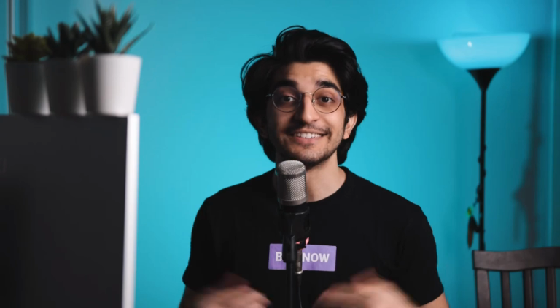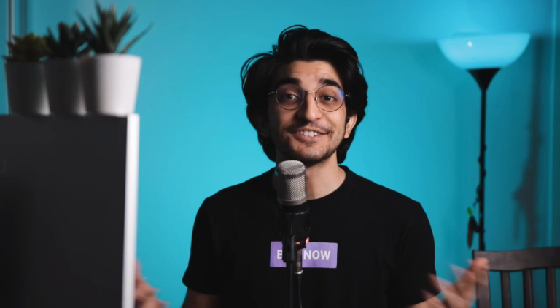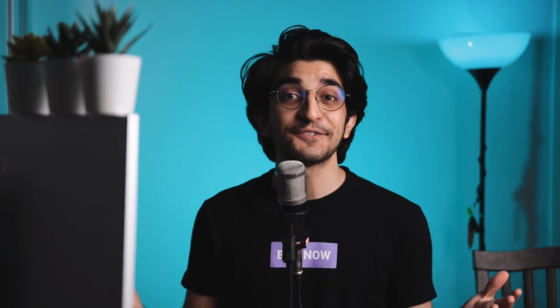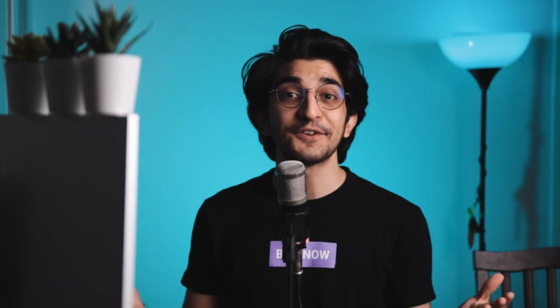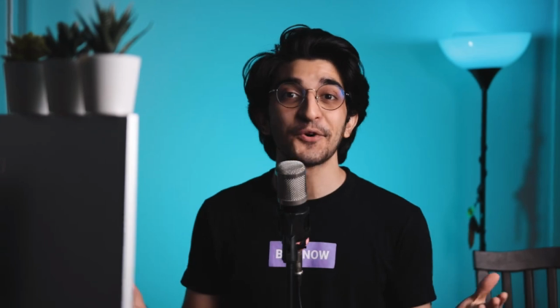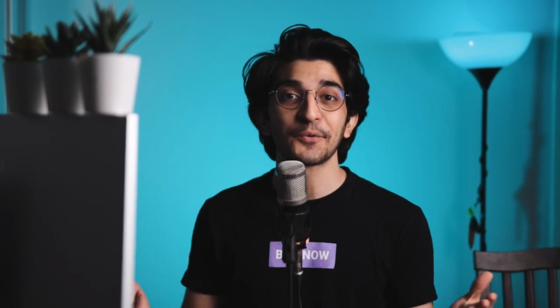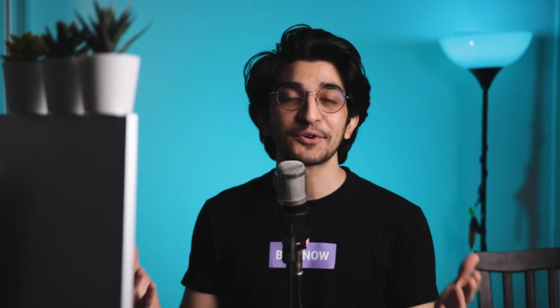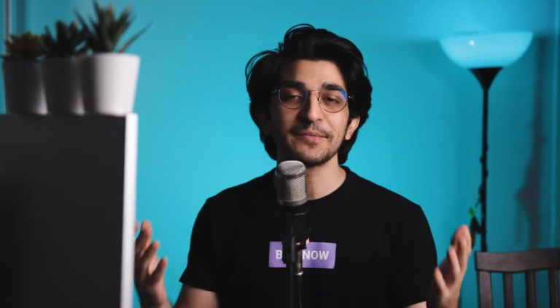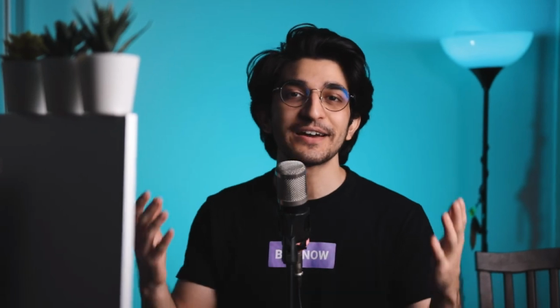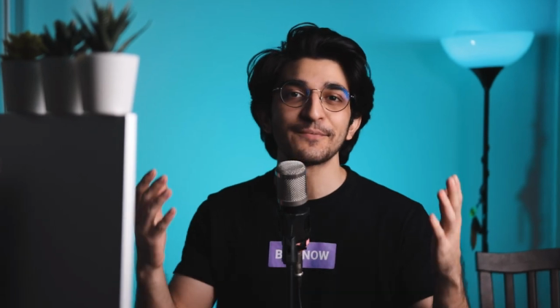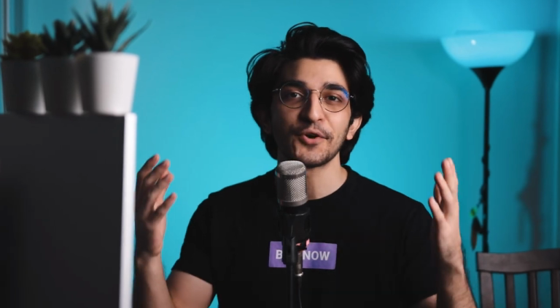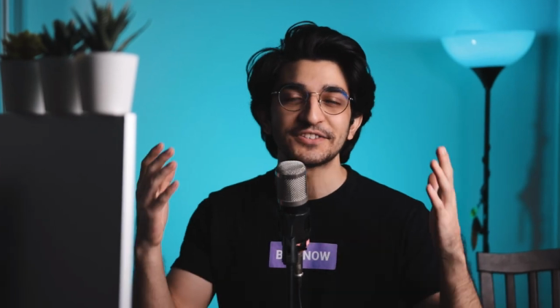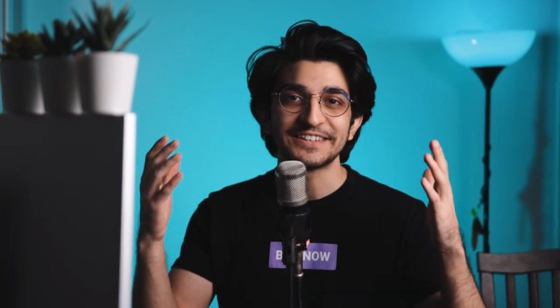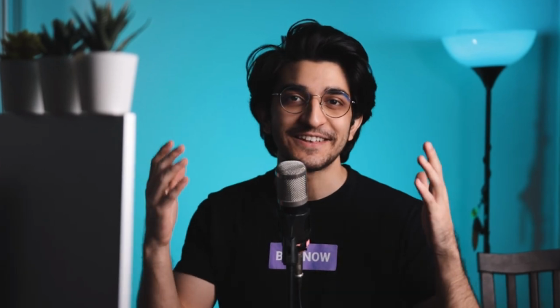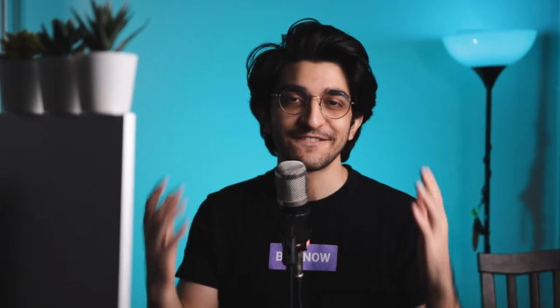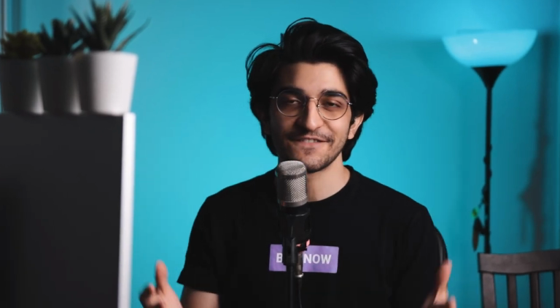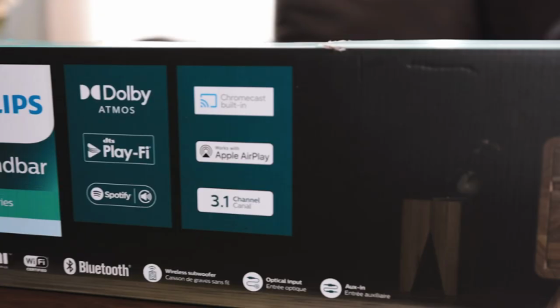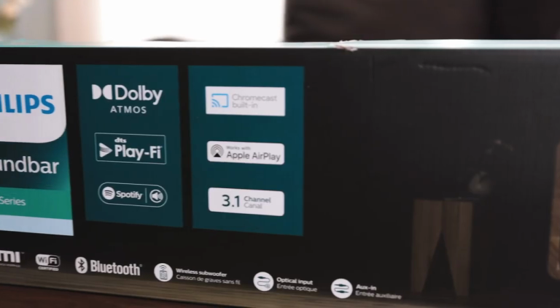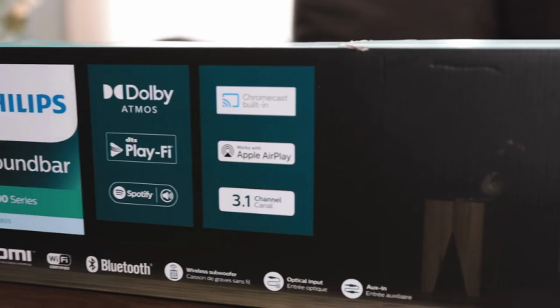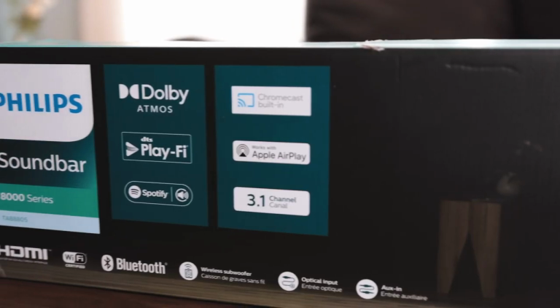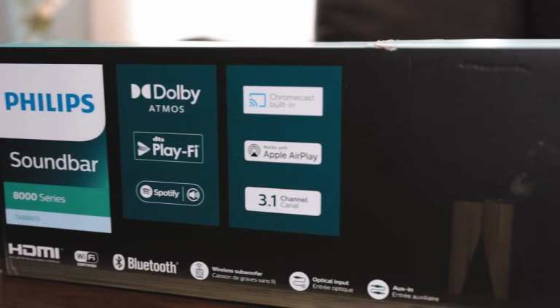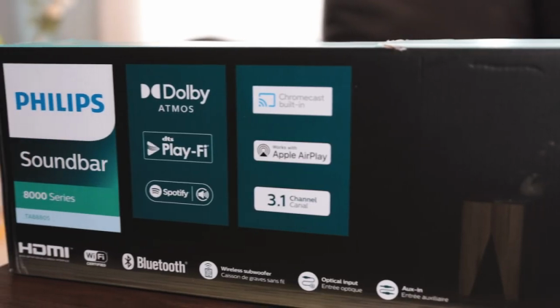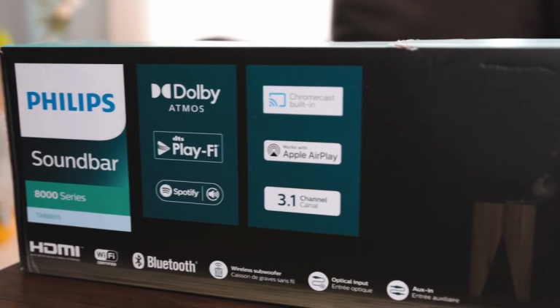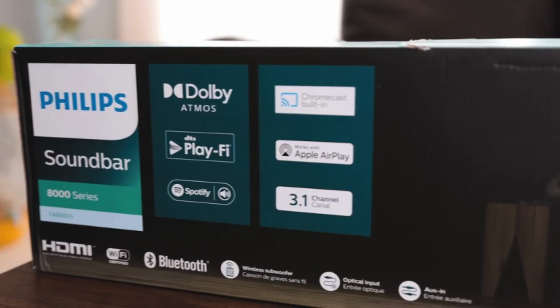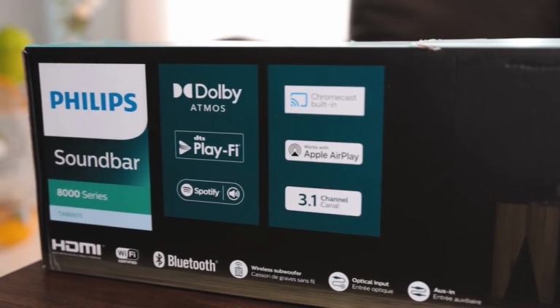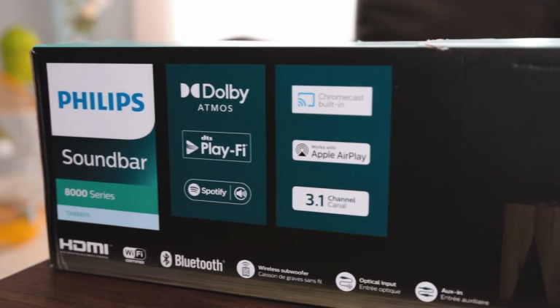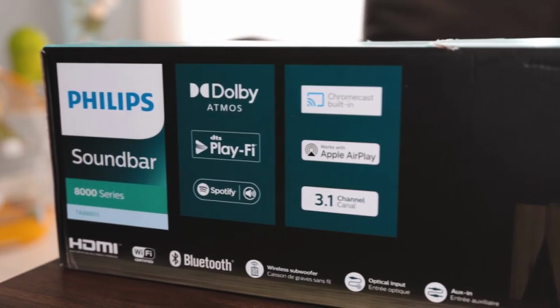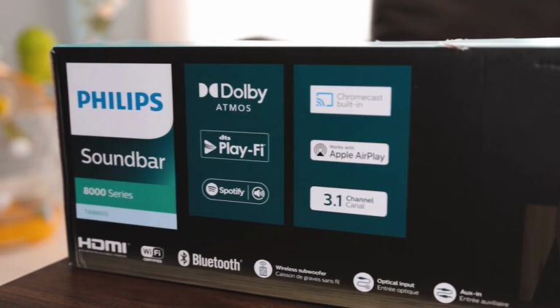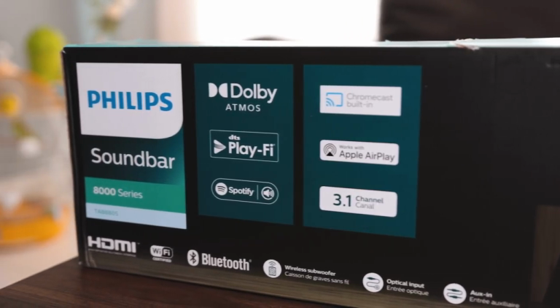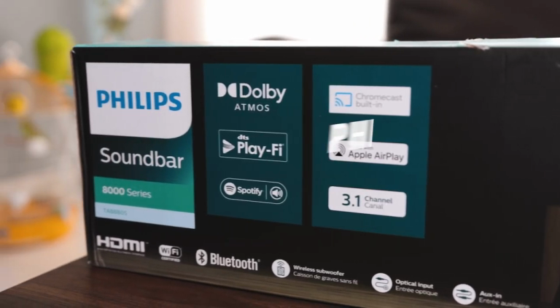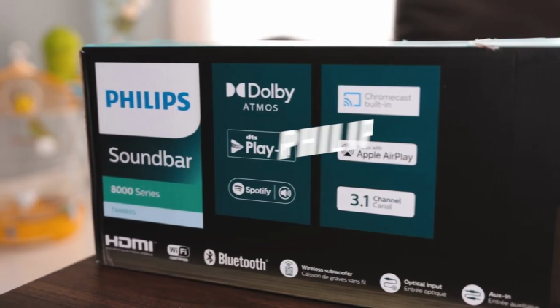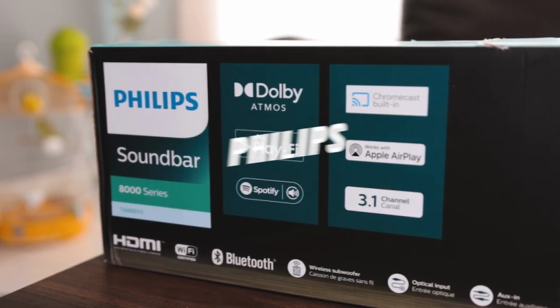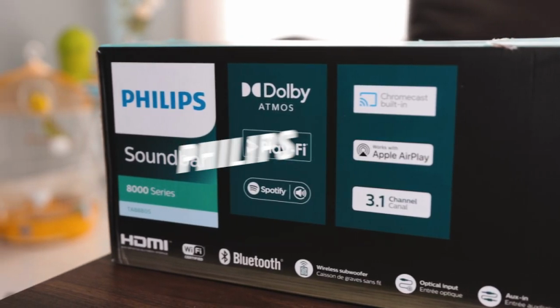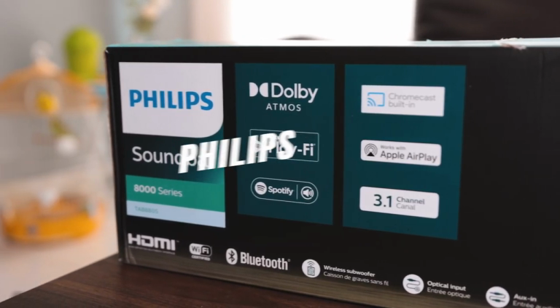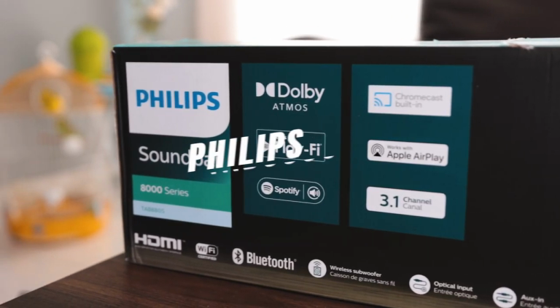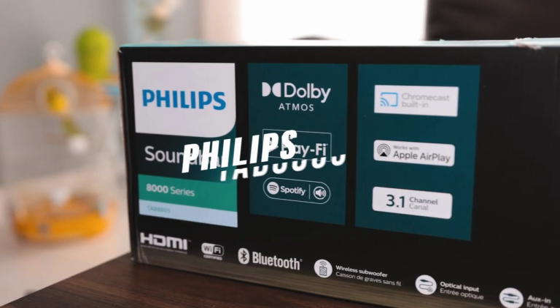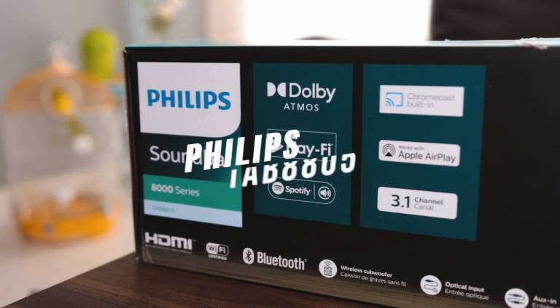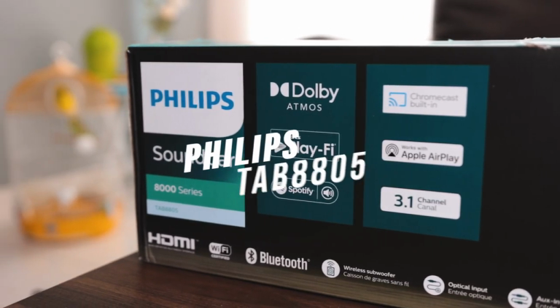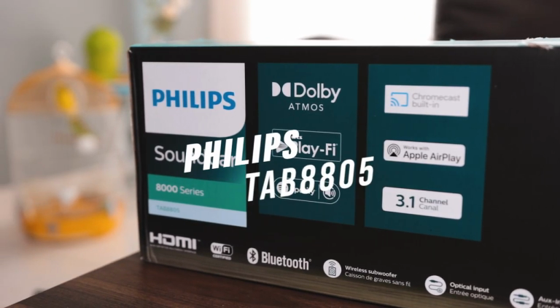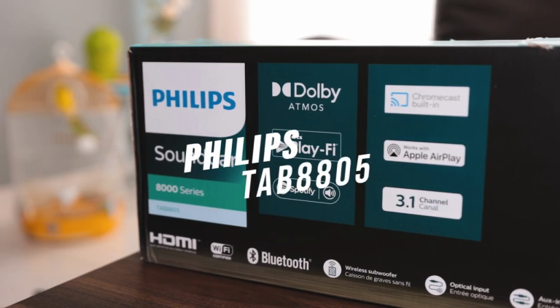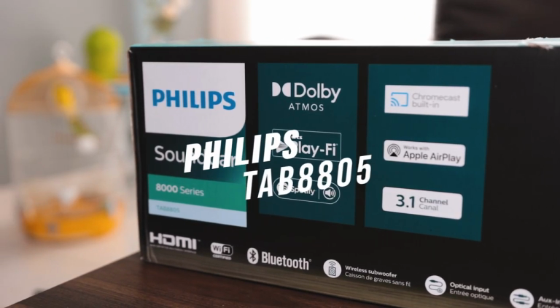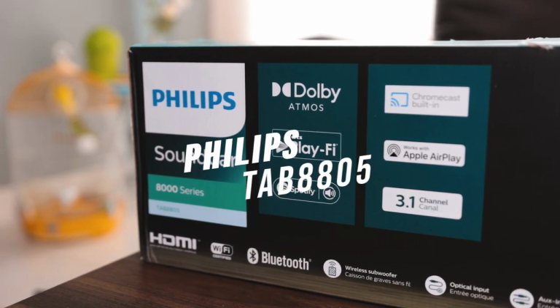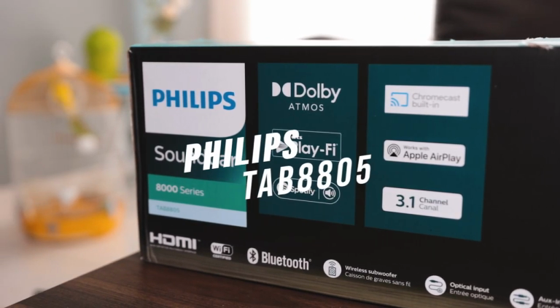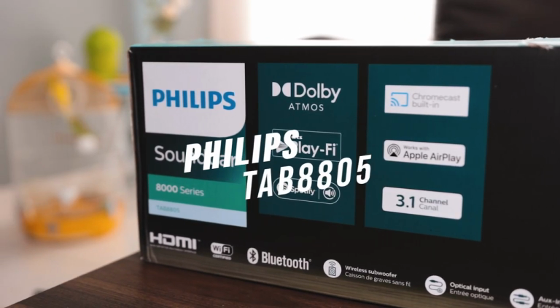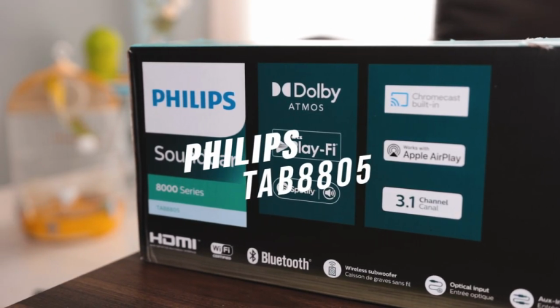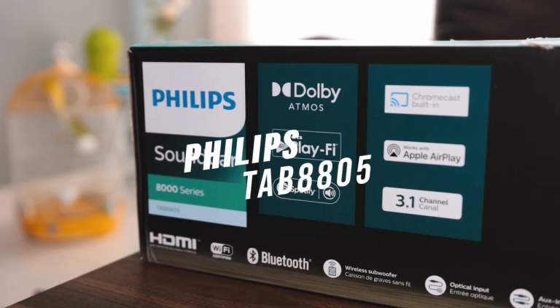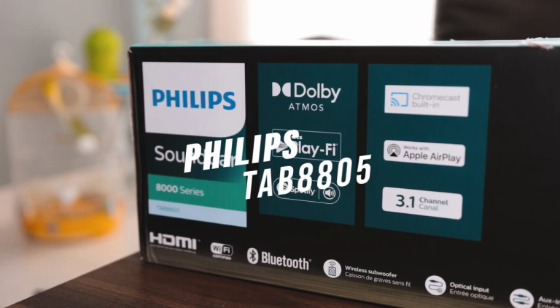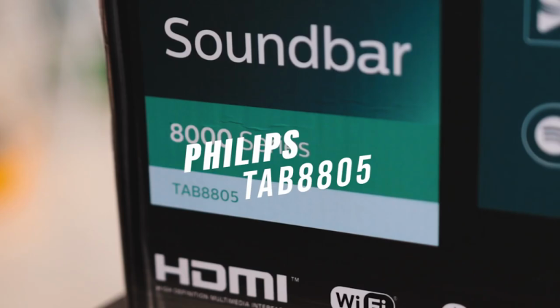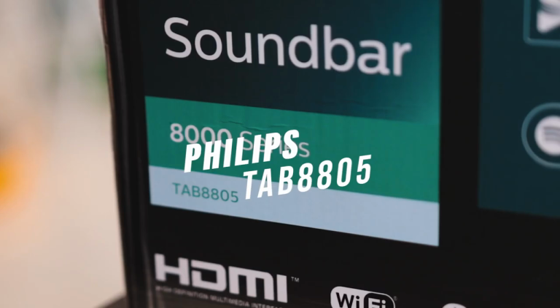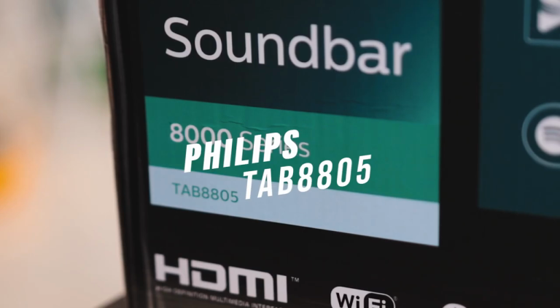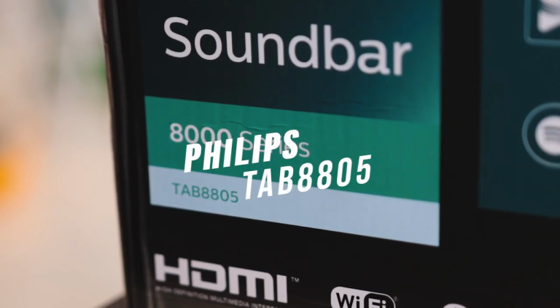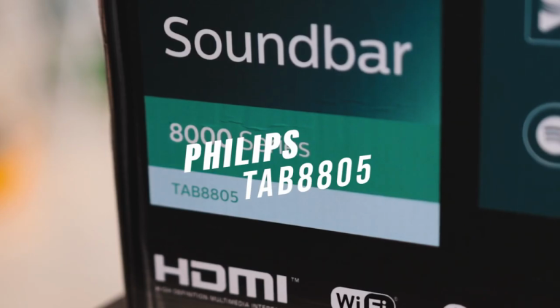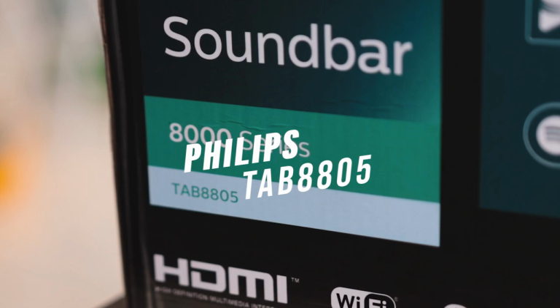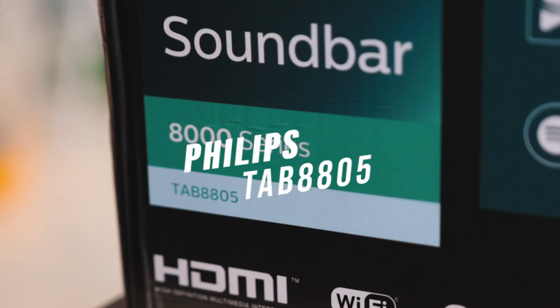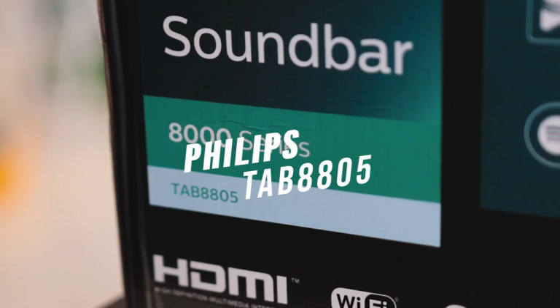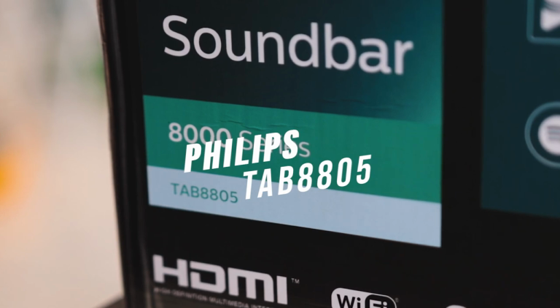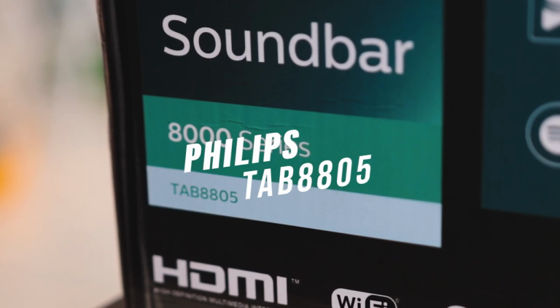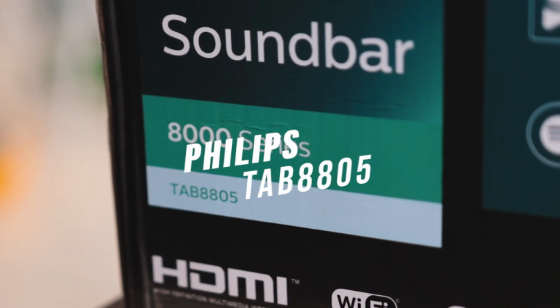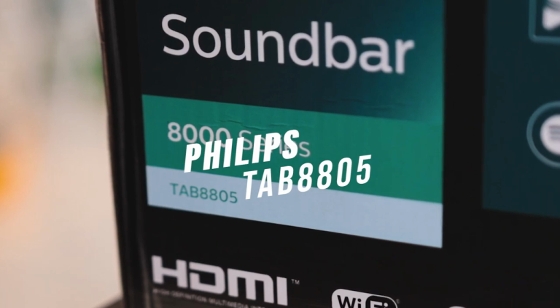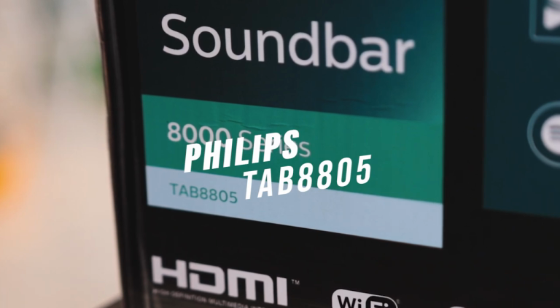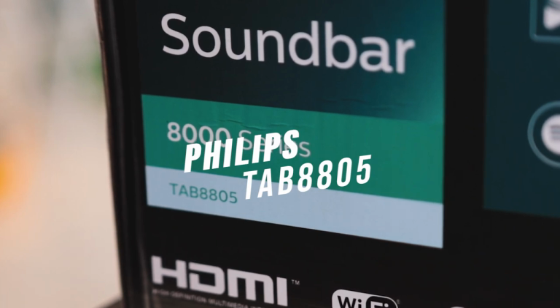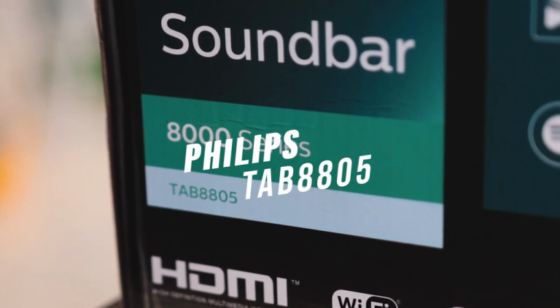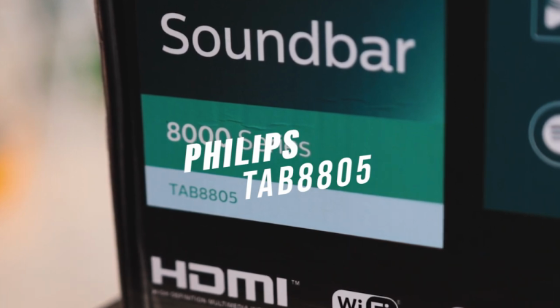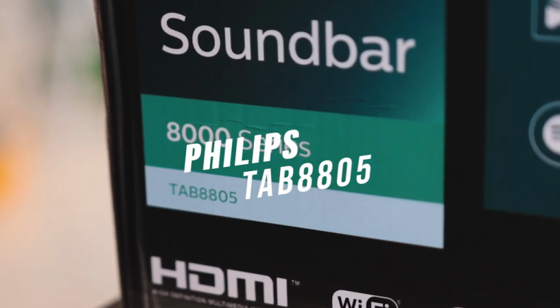In this video, we're going to be unboxing the Philips Soundbar 8000 series, specifically the Tab 8805.